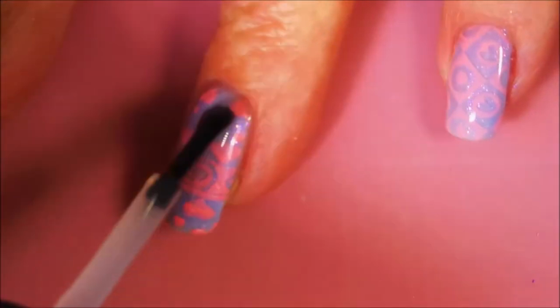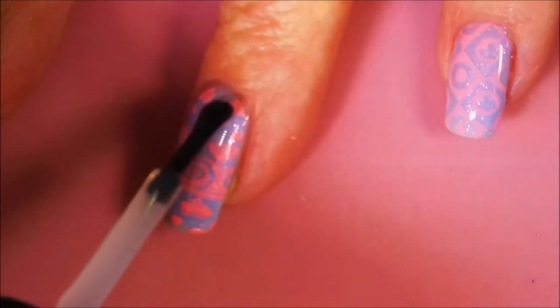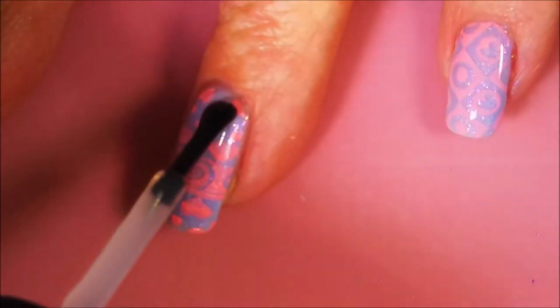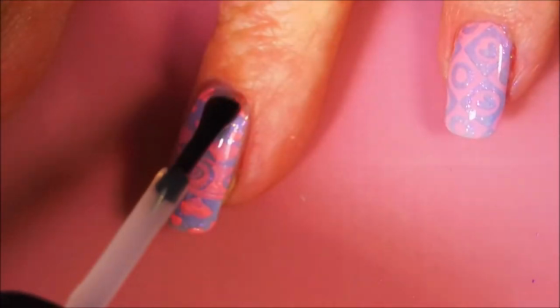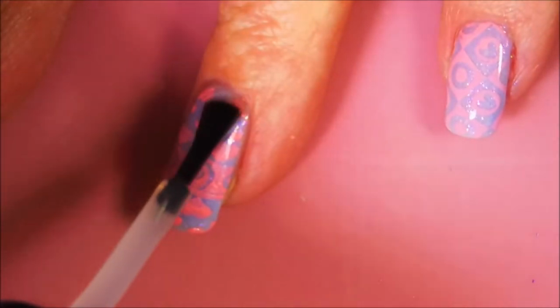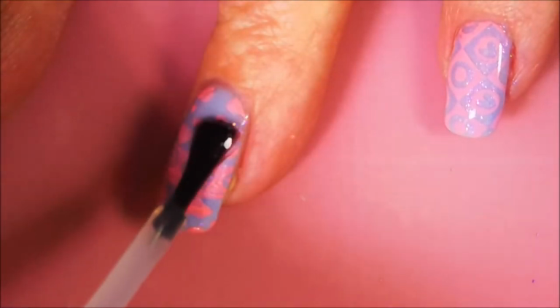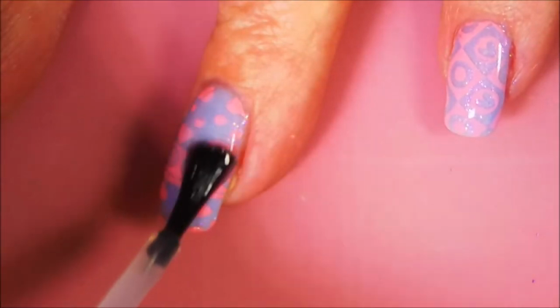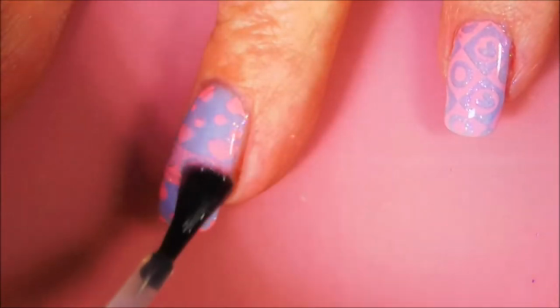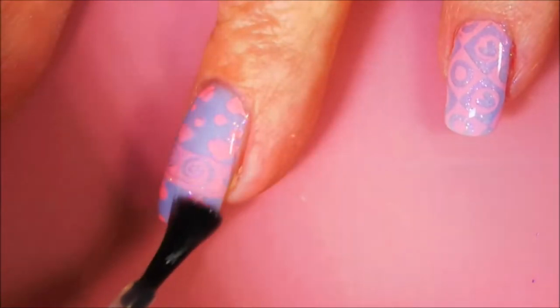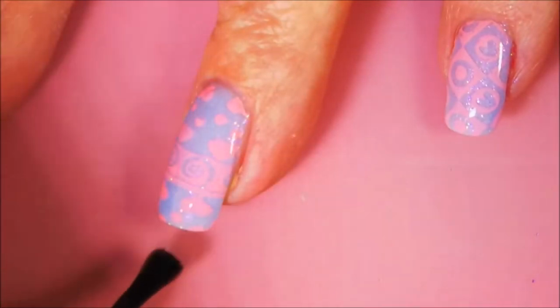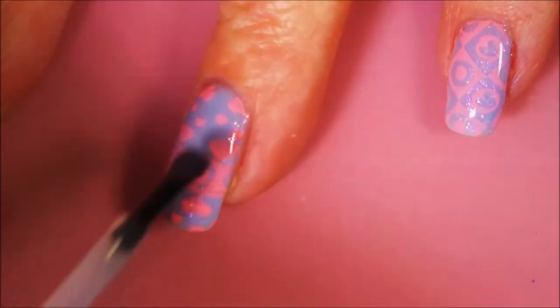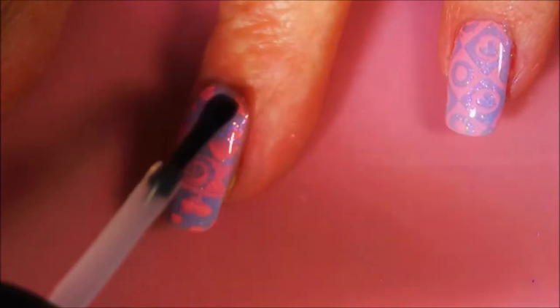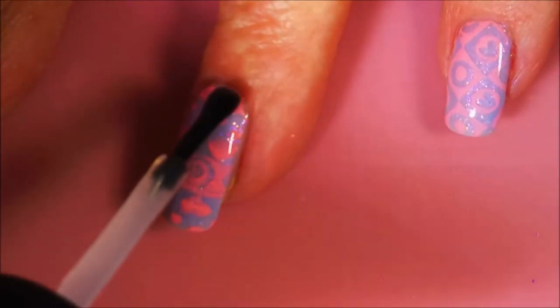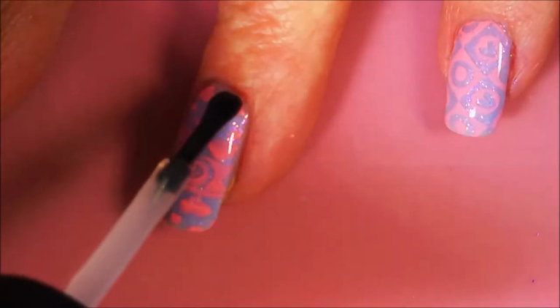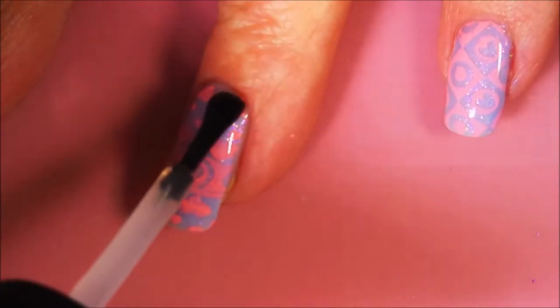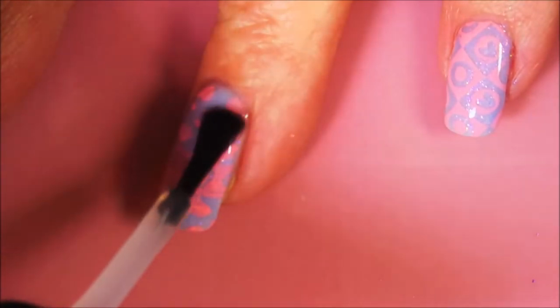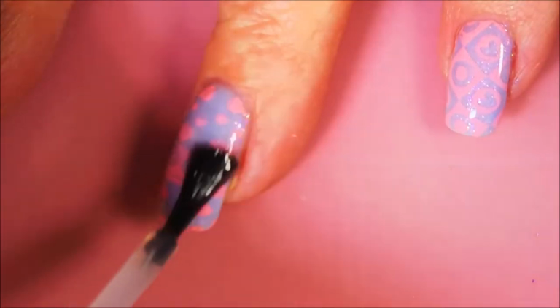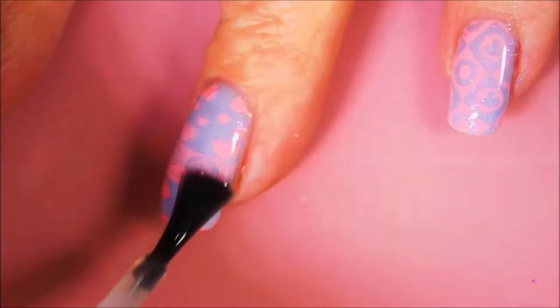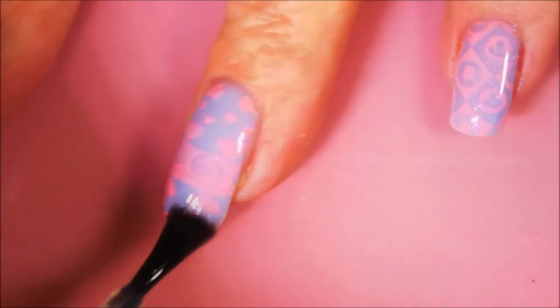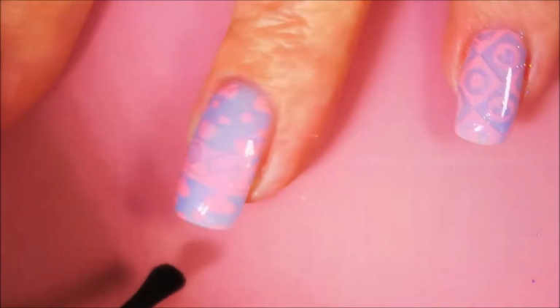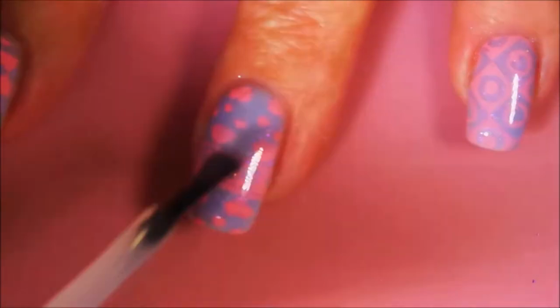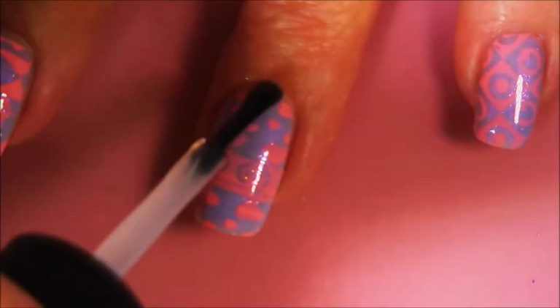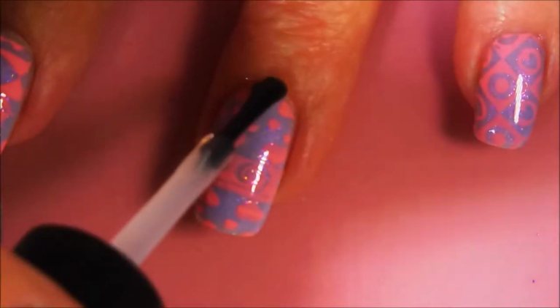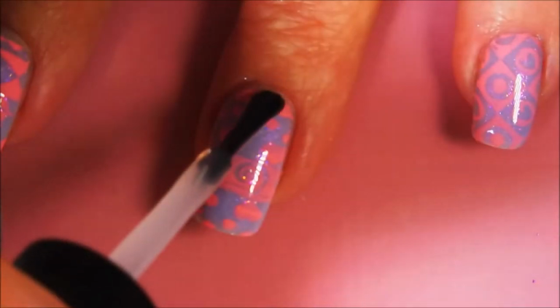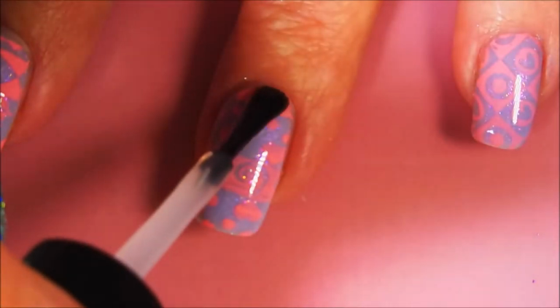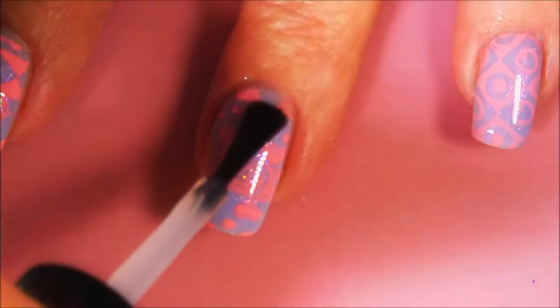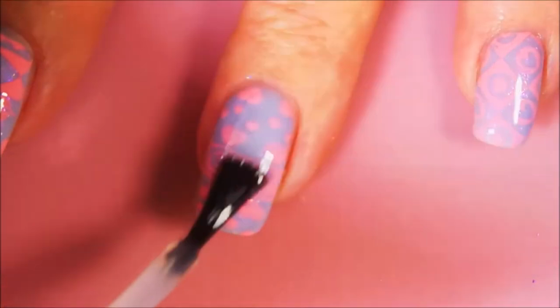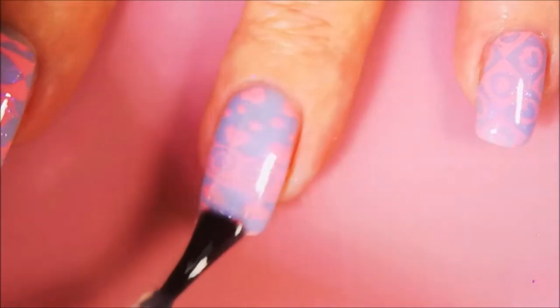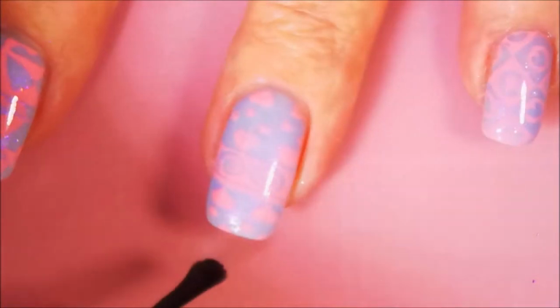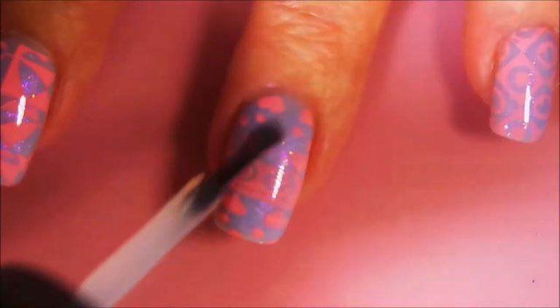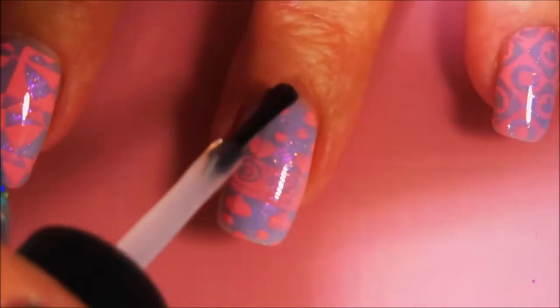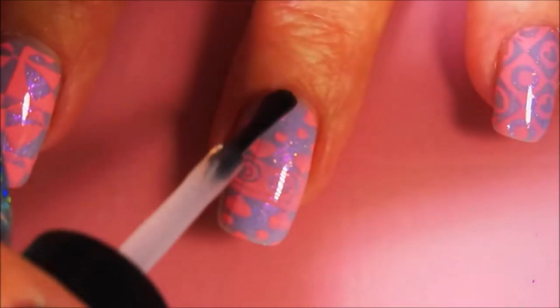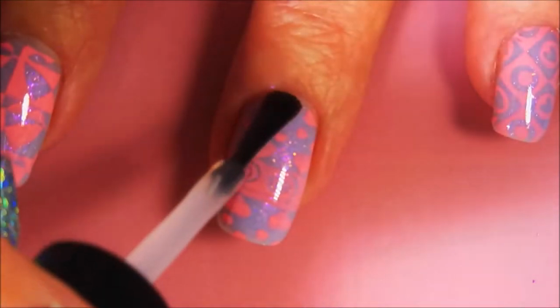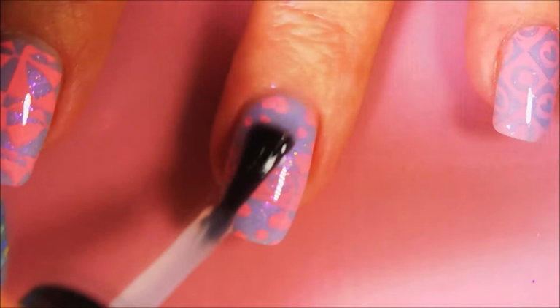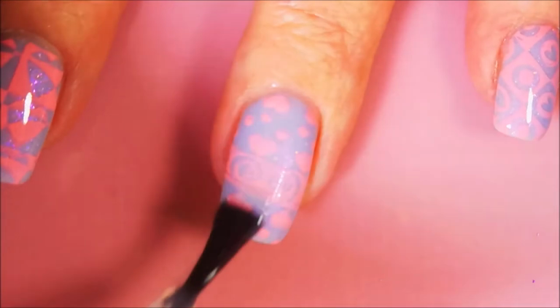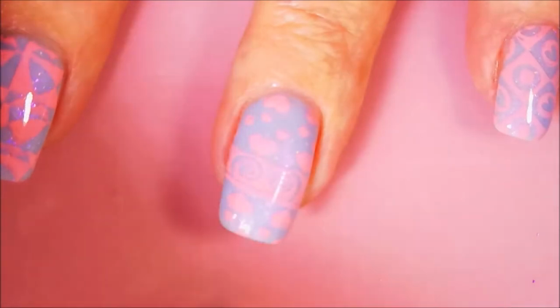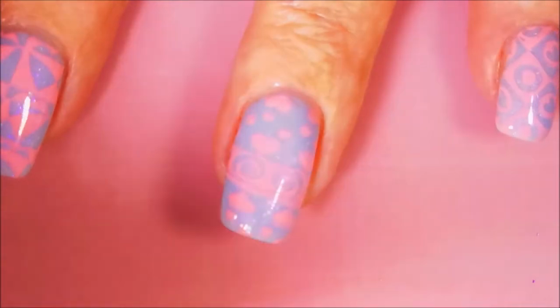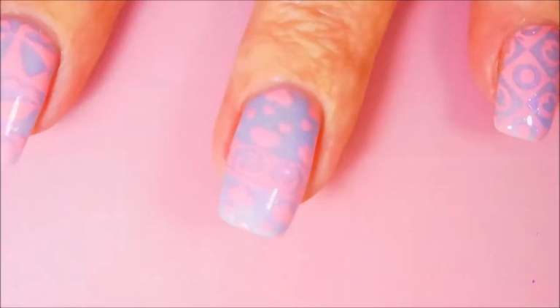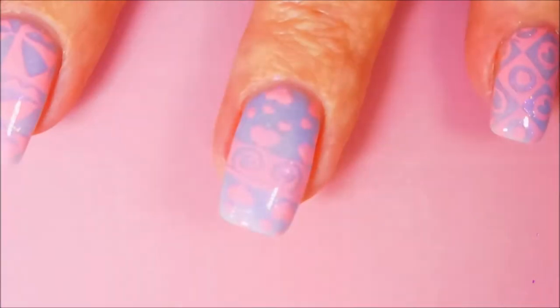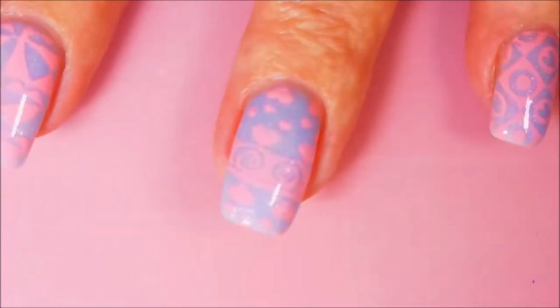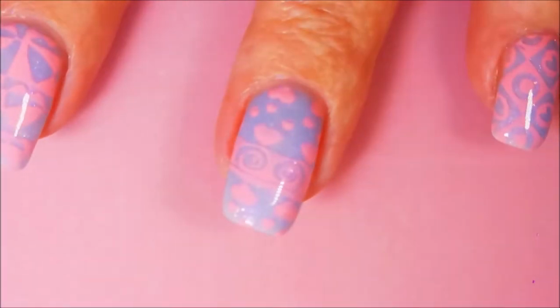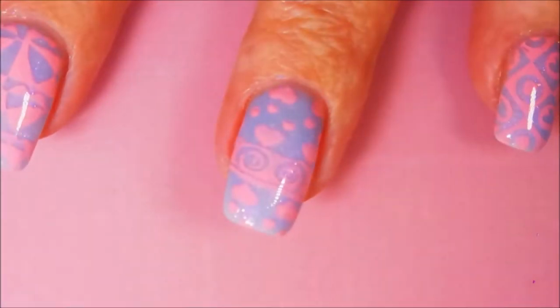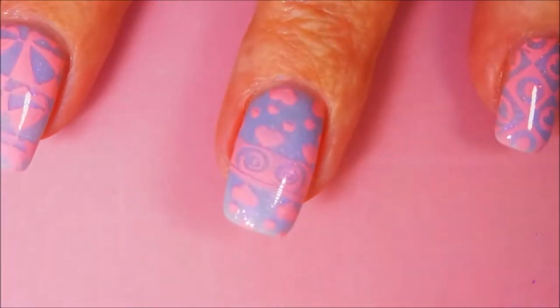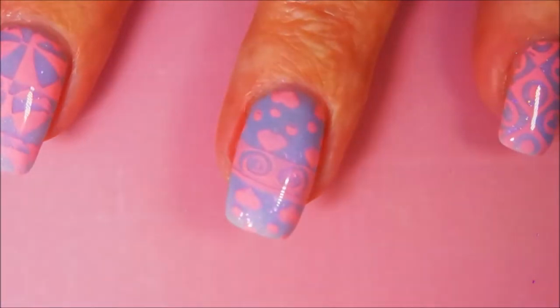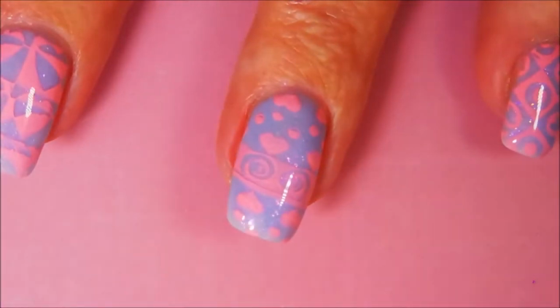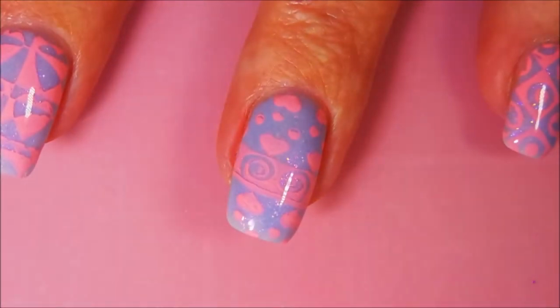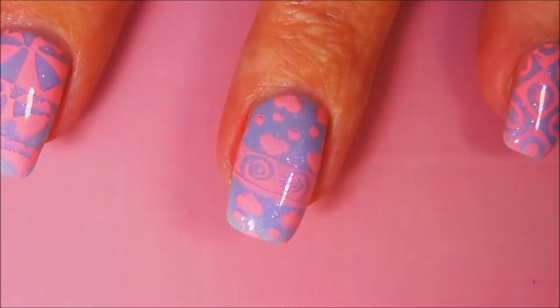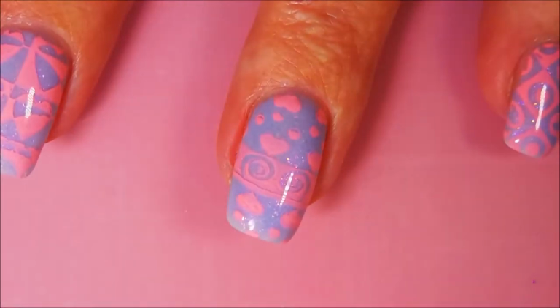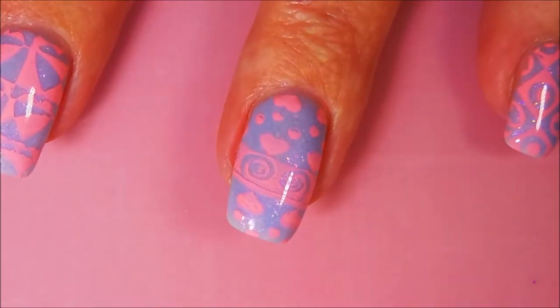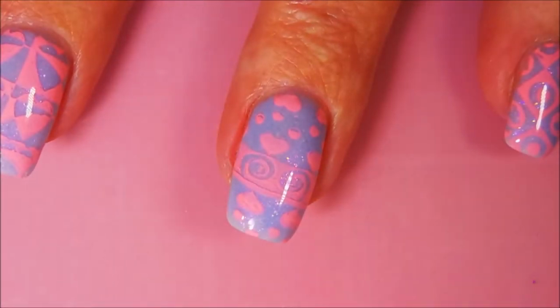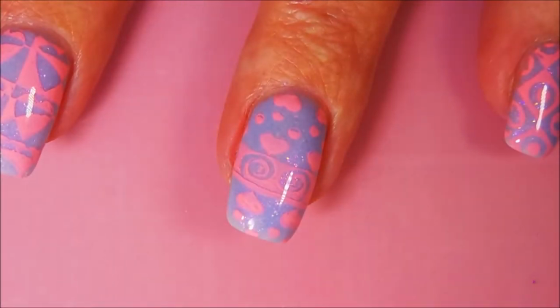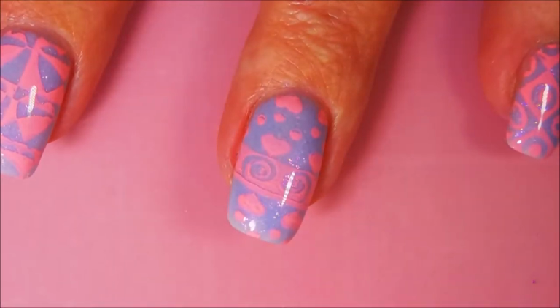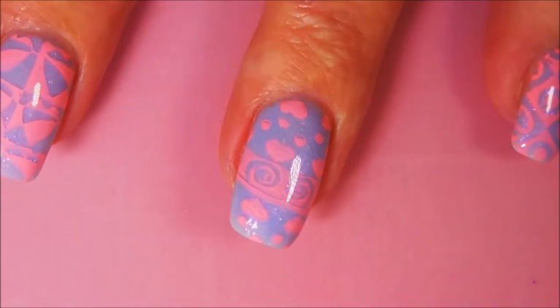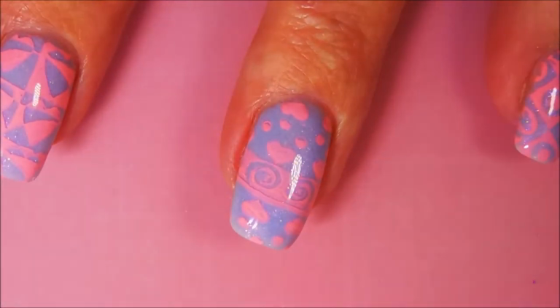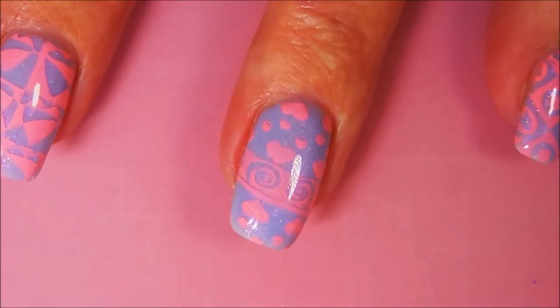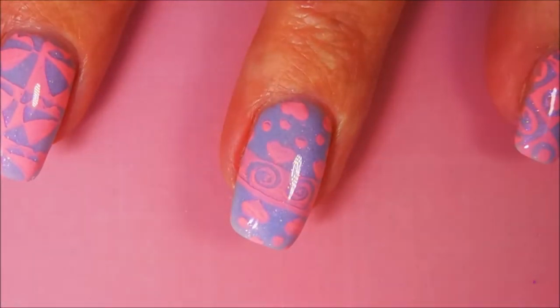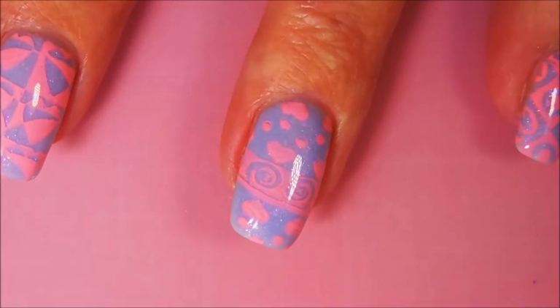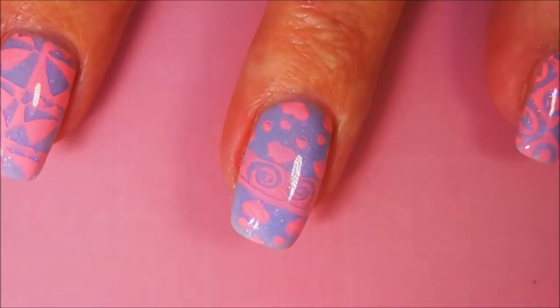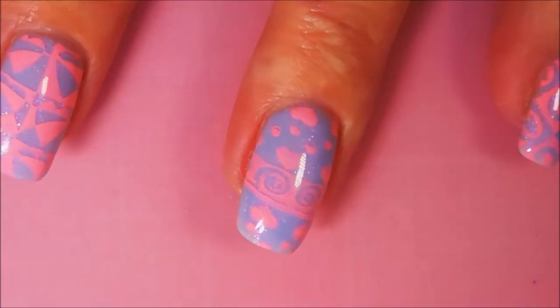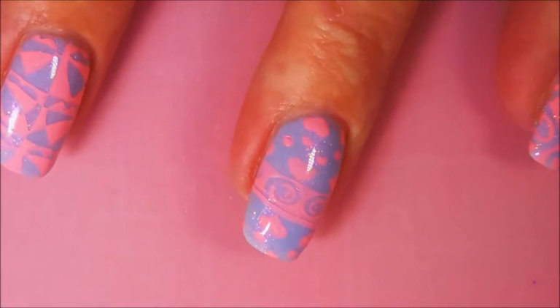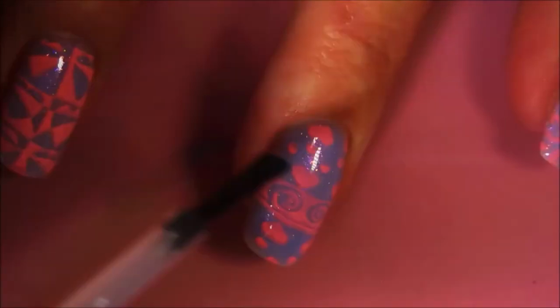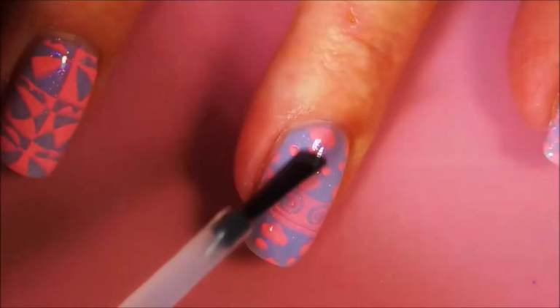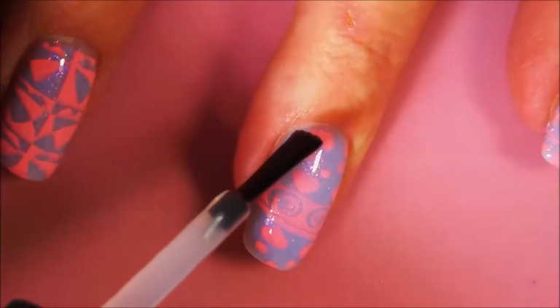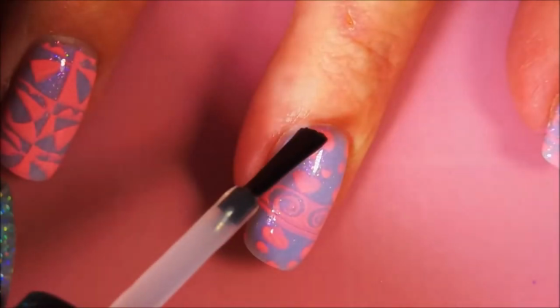I am going to put some Posh Top Coat on this one and seal this design in and call it finished.